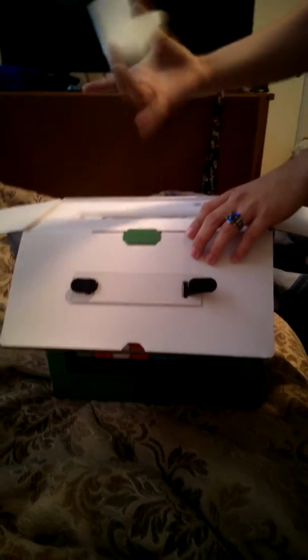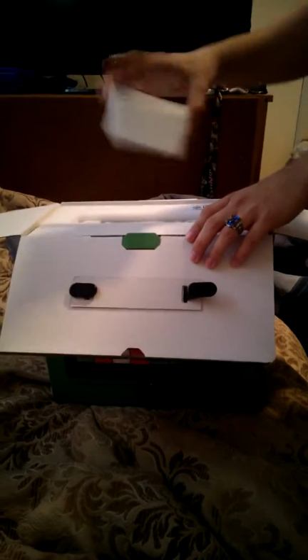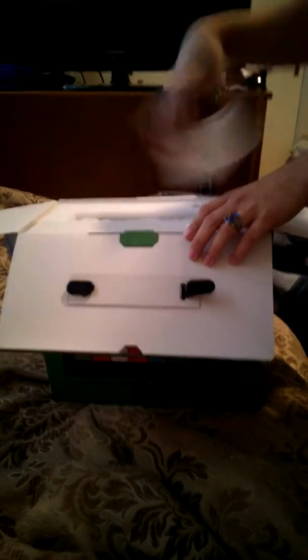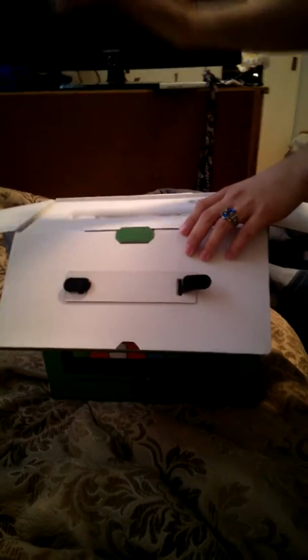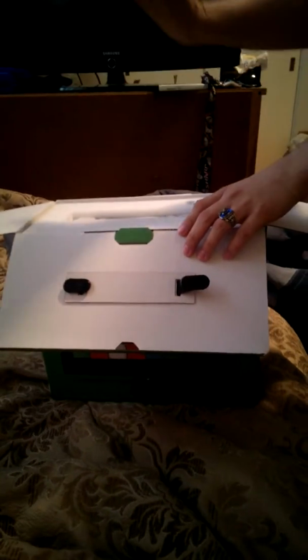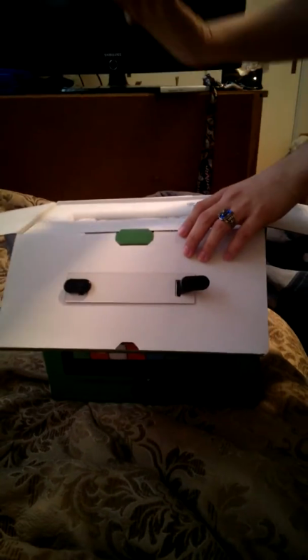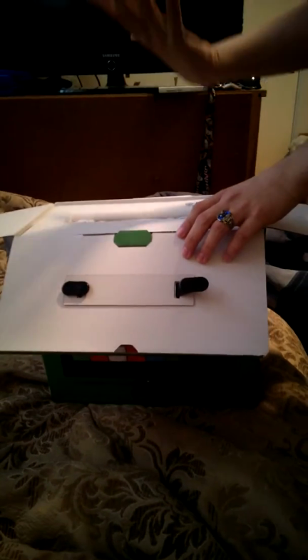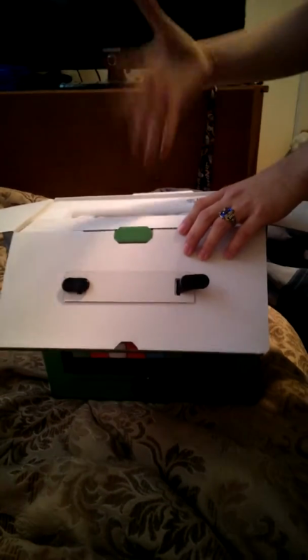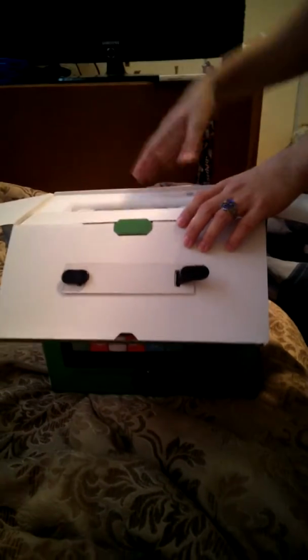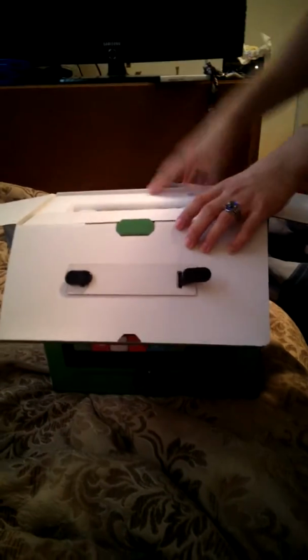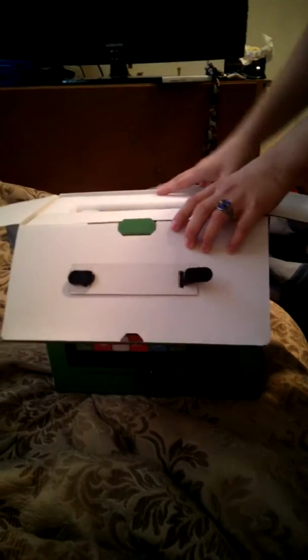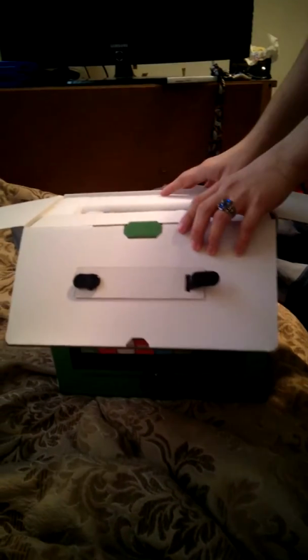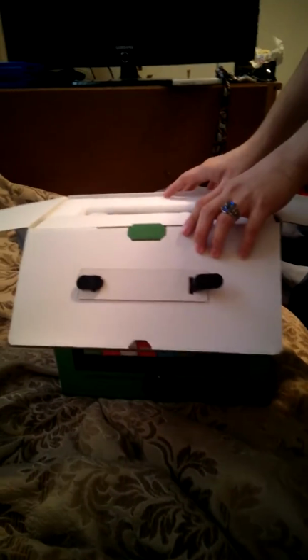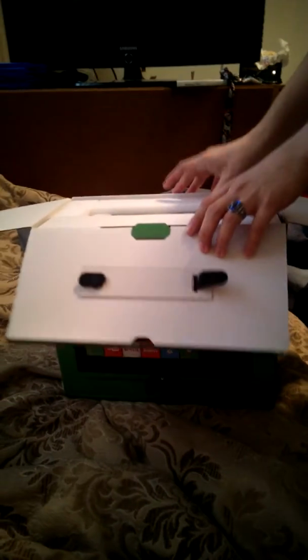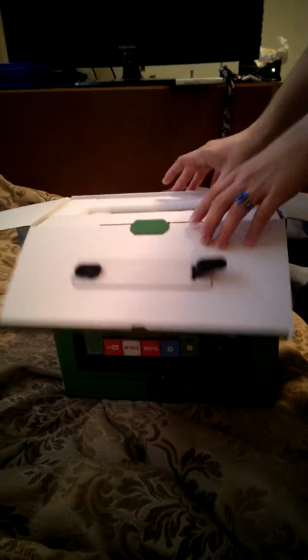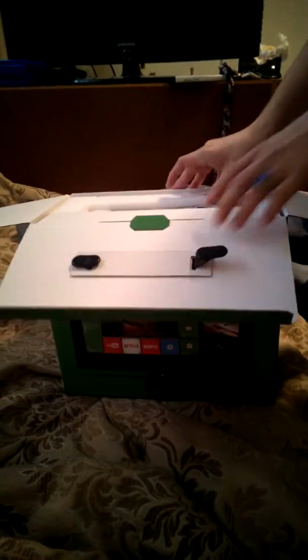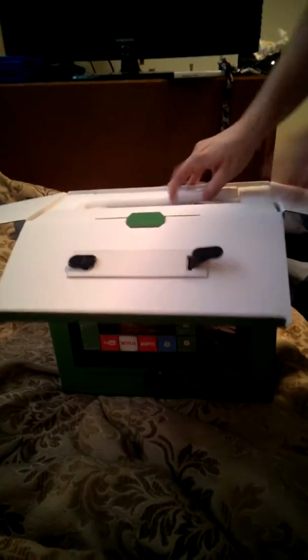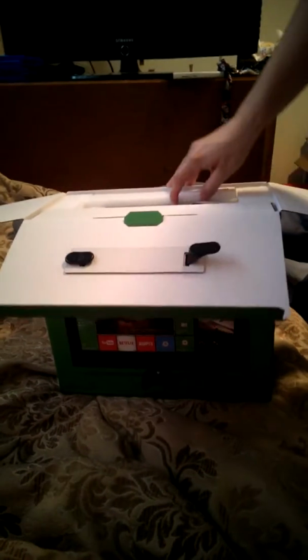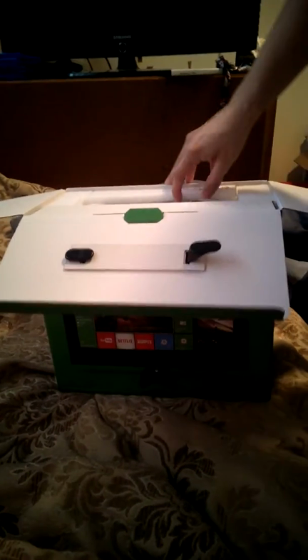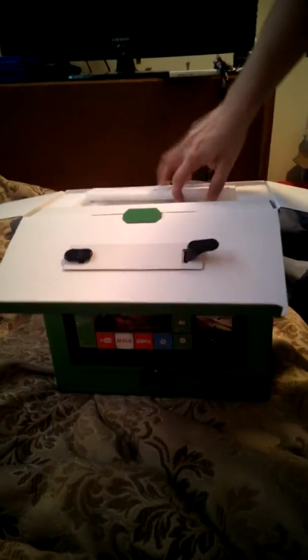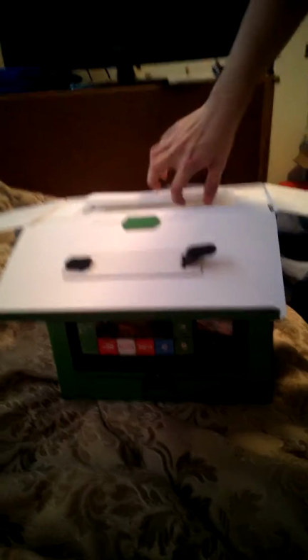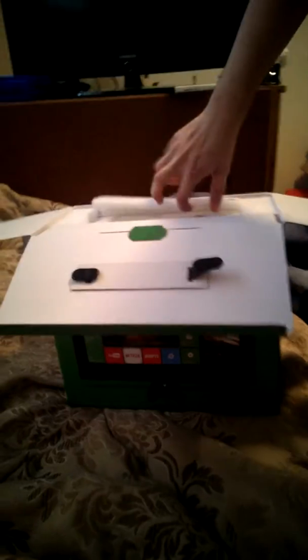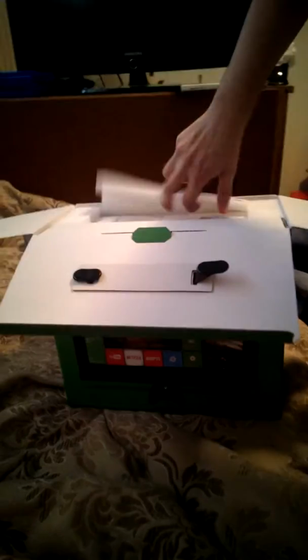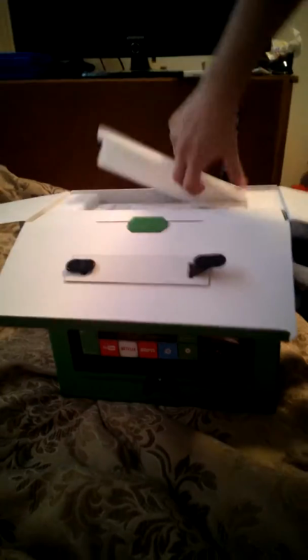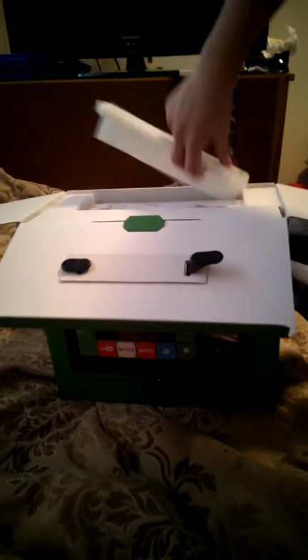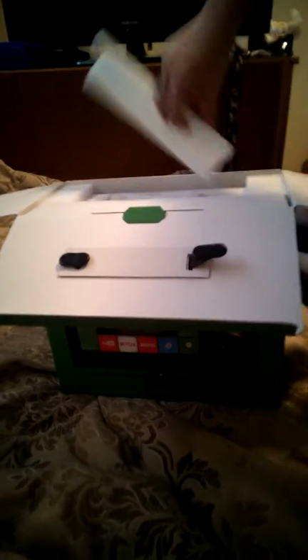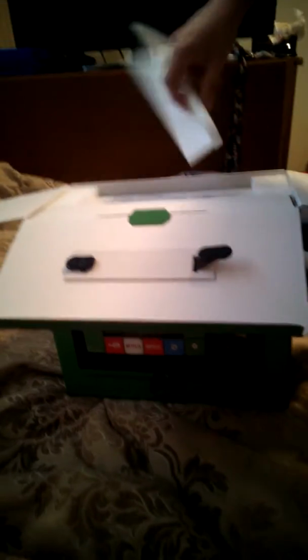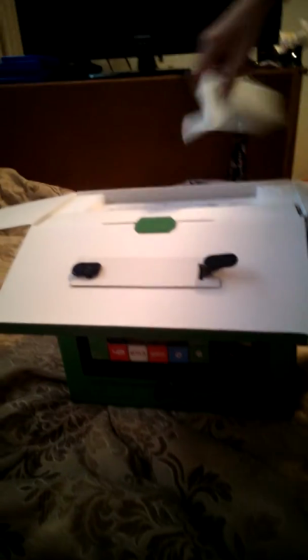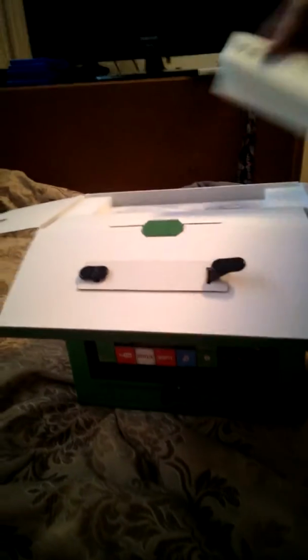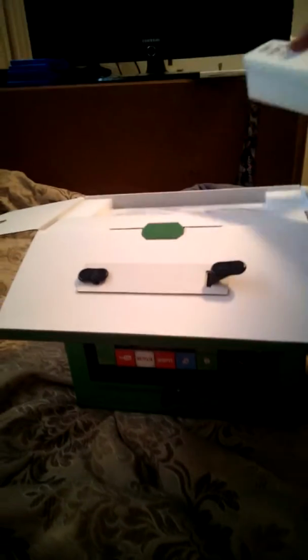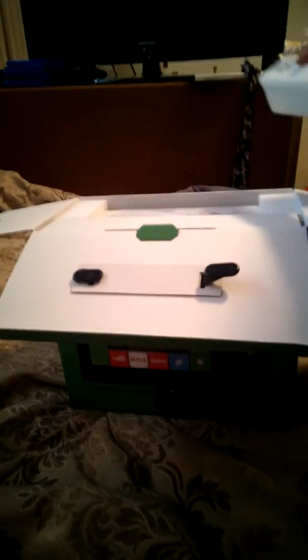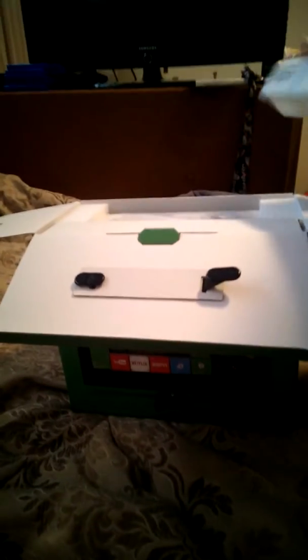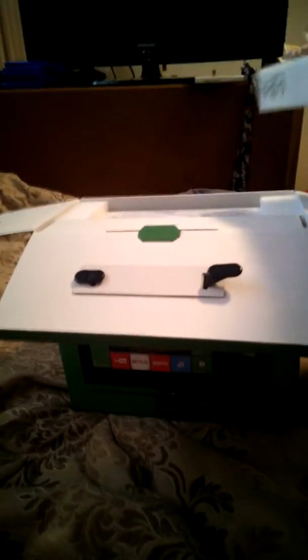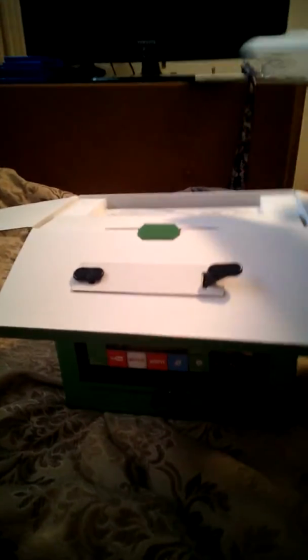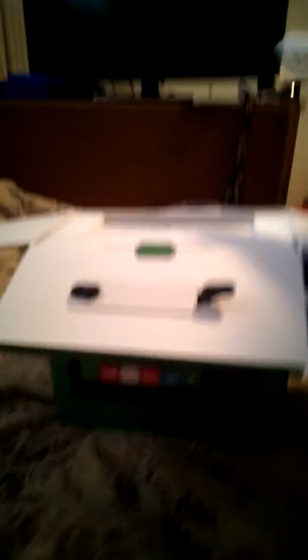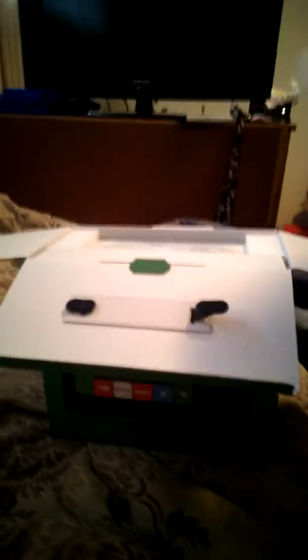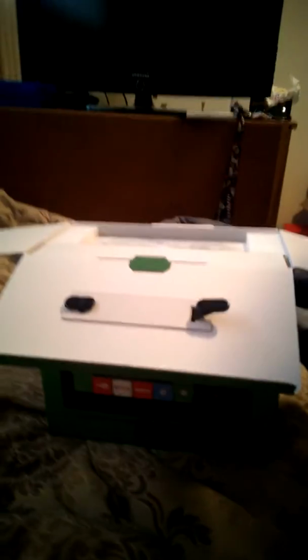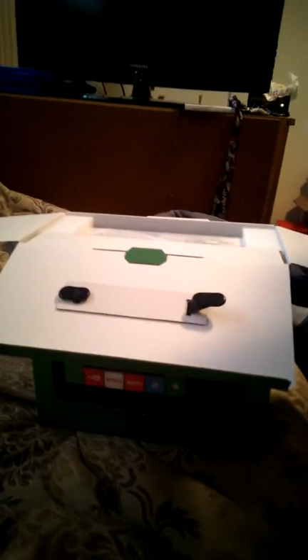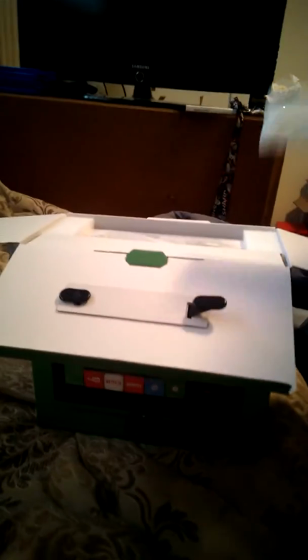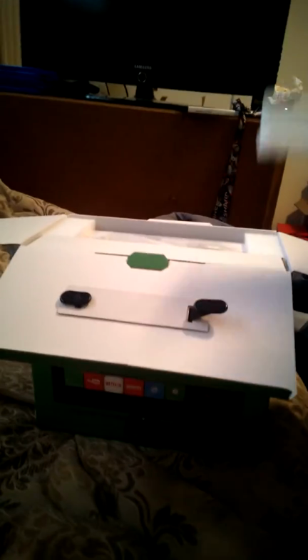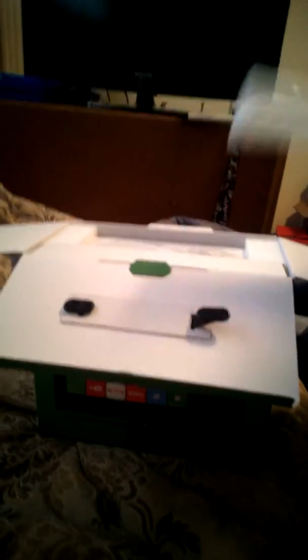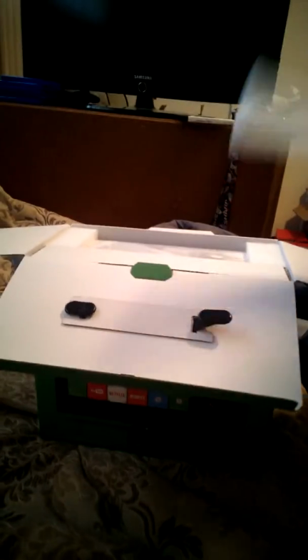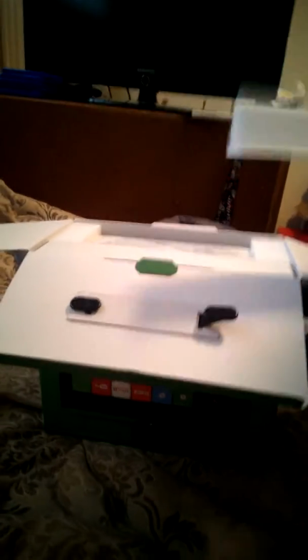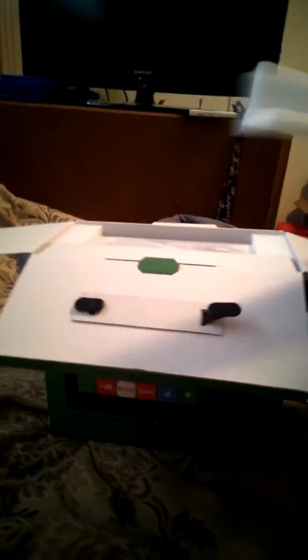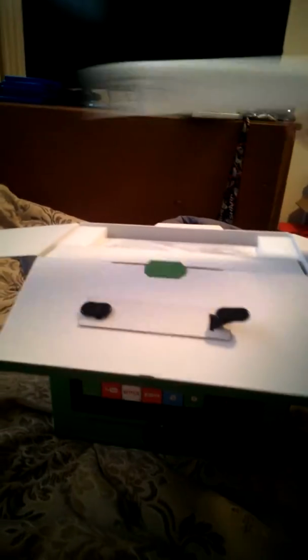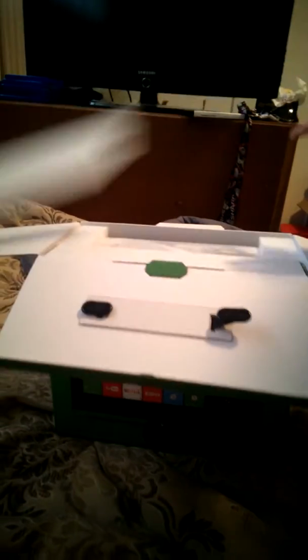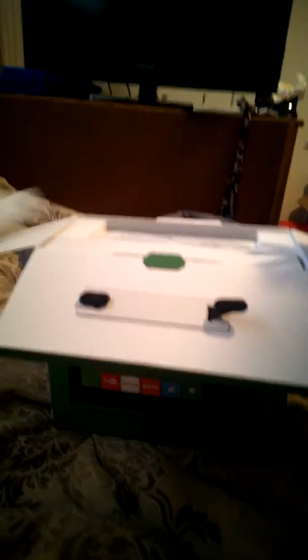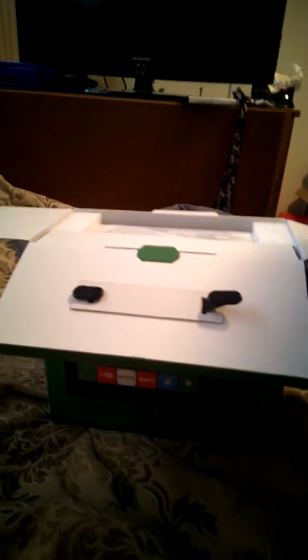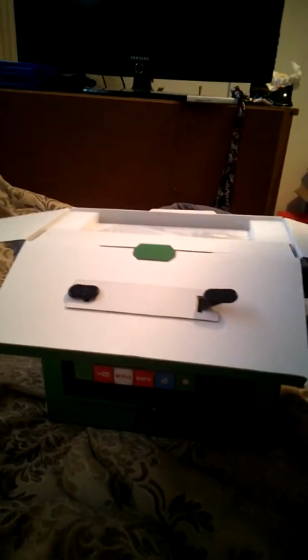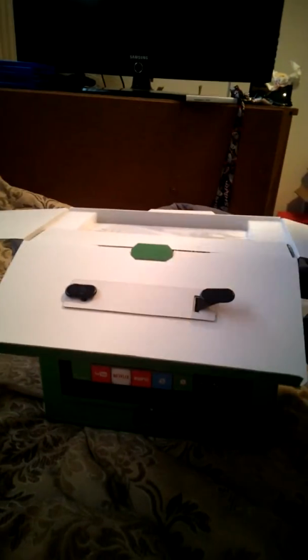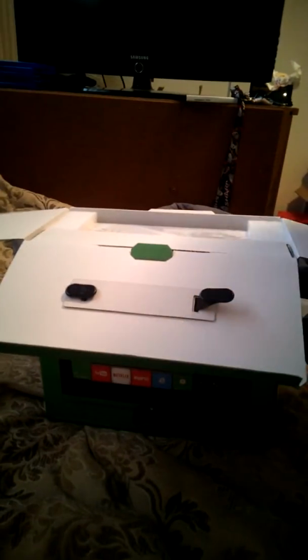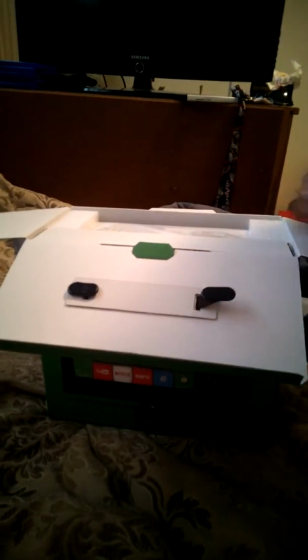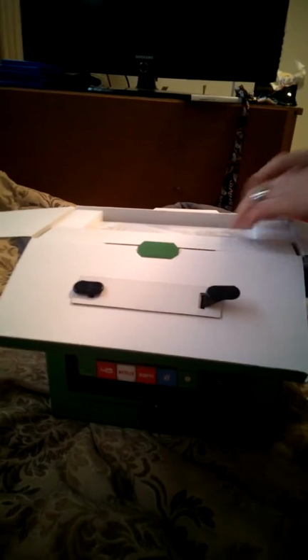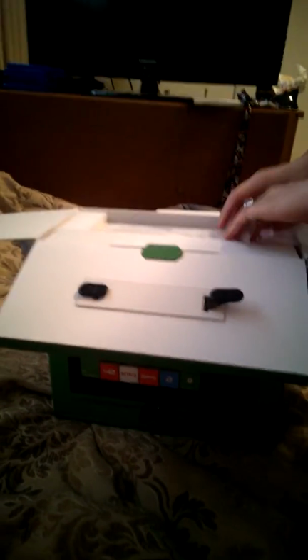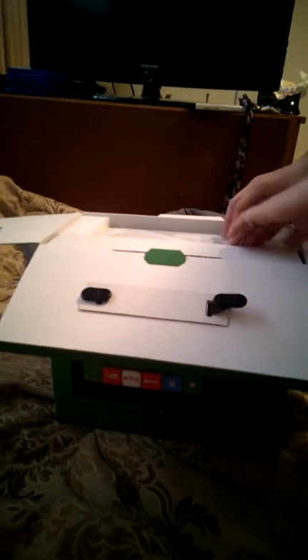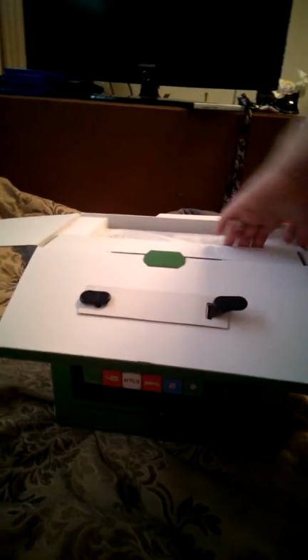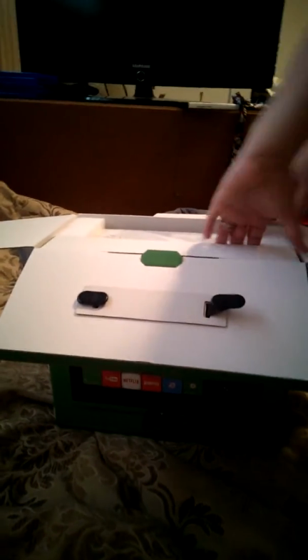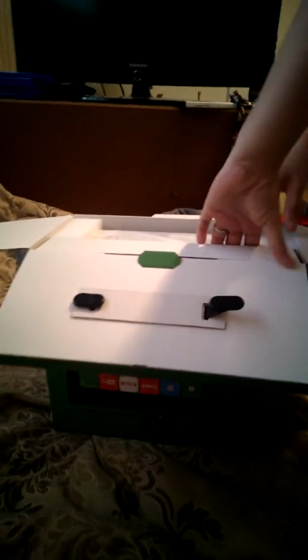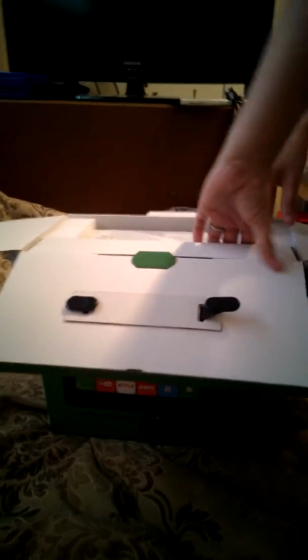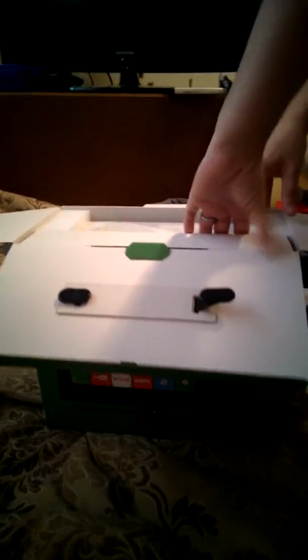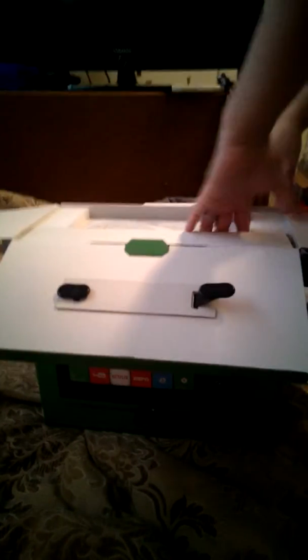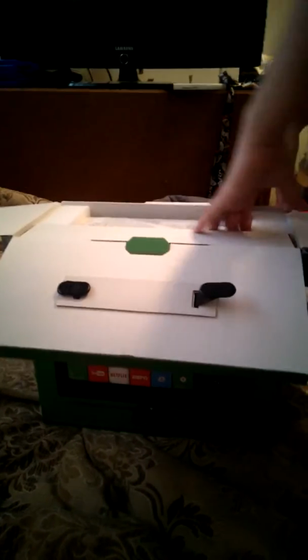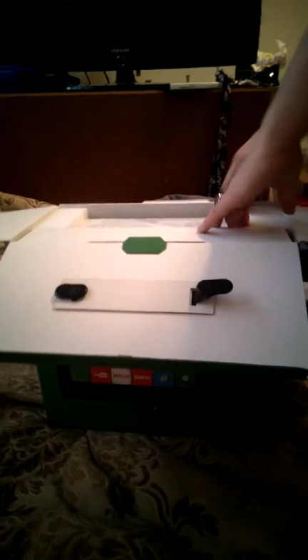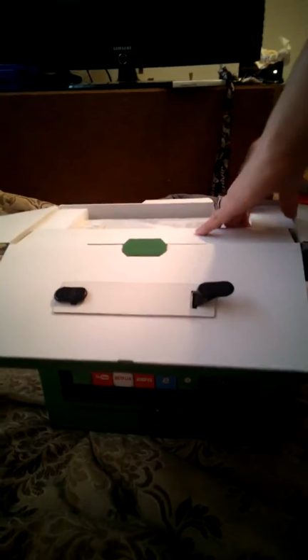Now, I had an Xbox One before, but it kind of died out on me, so I got another.